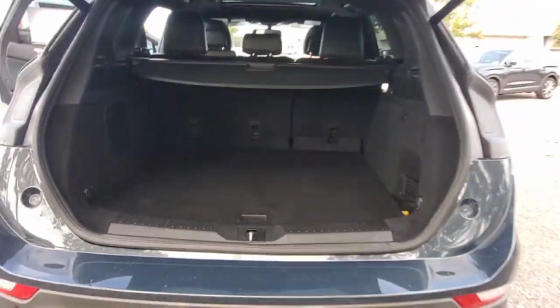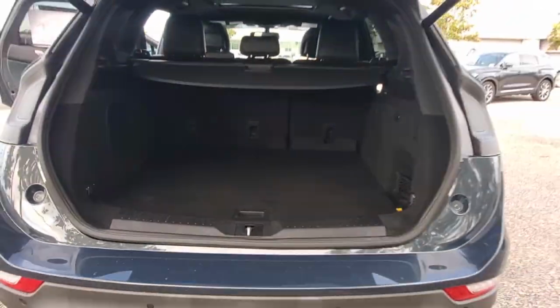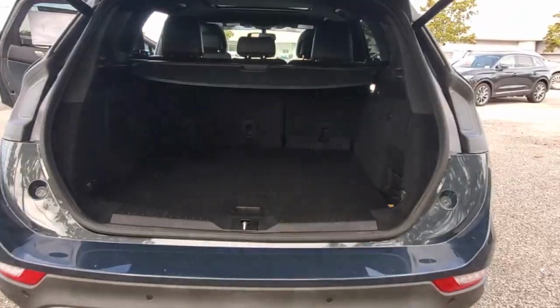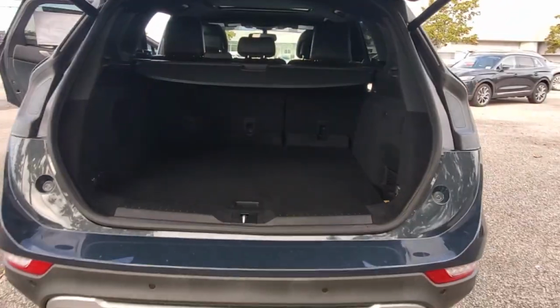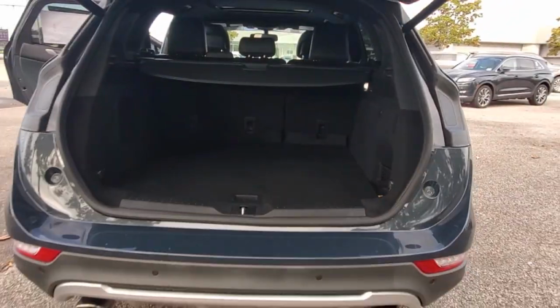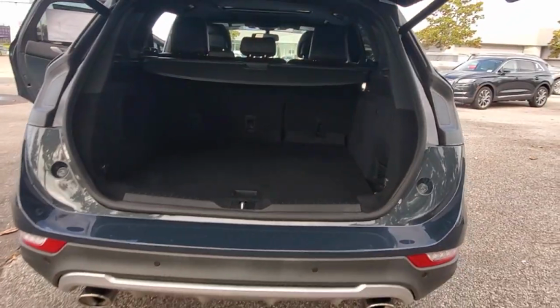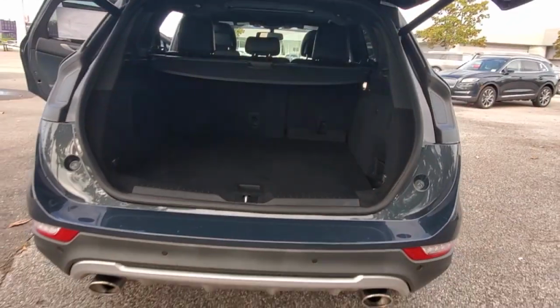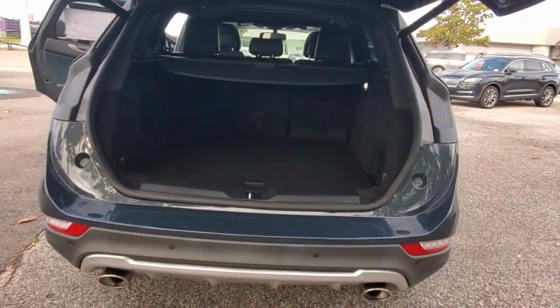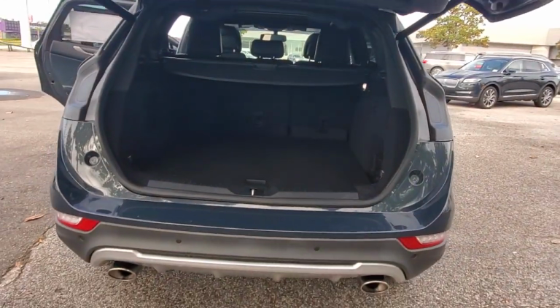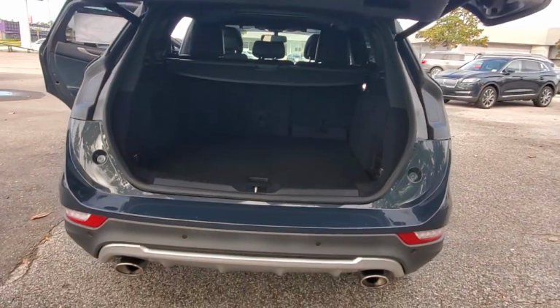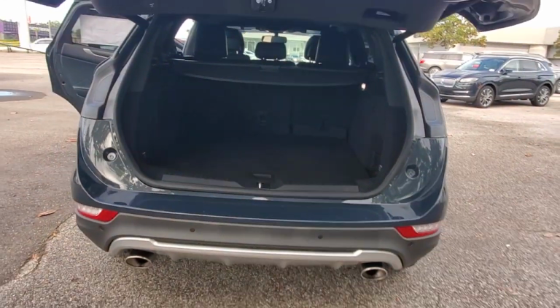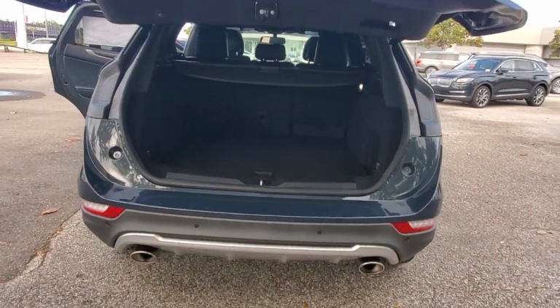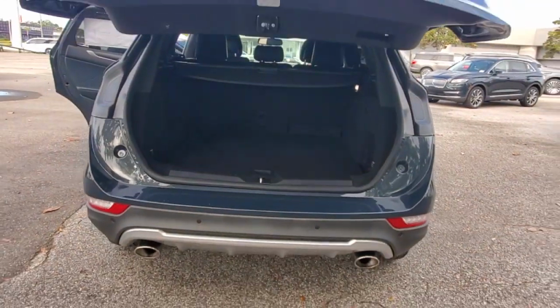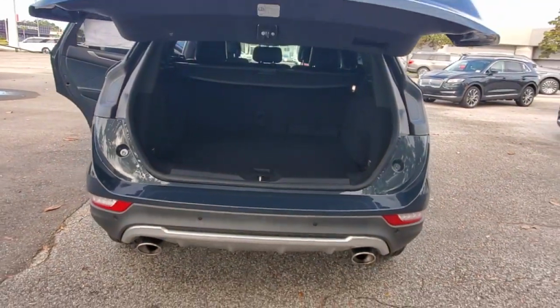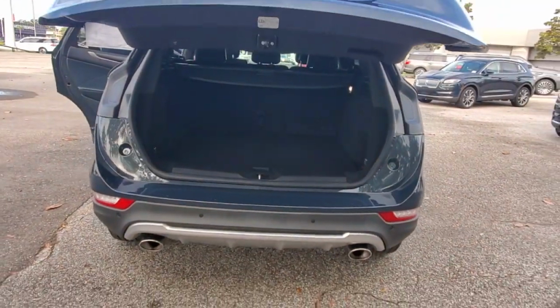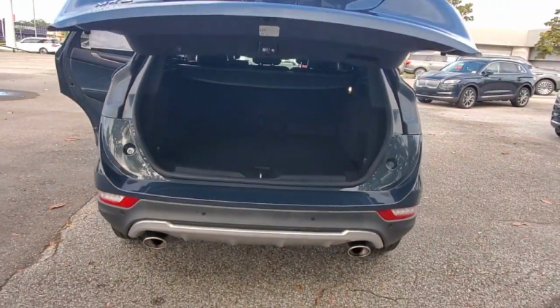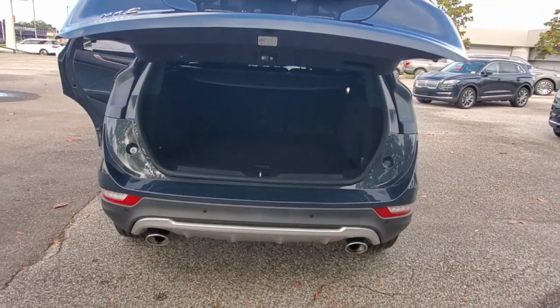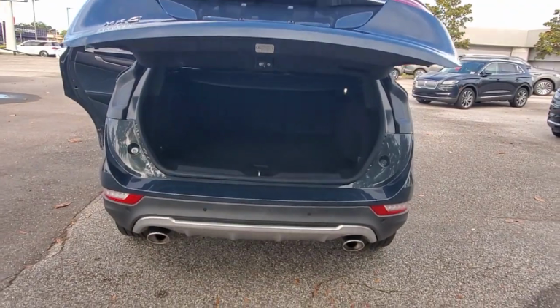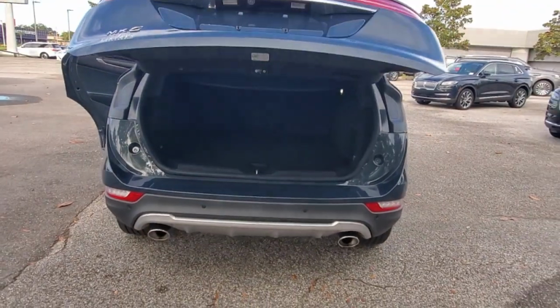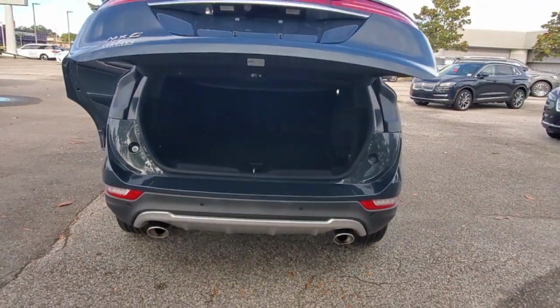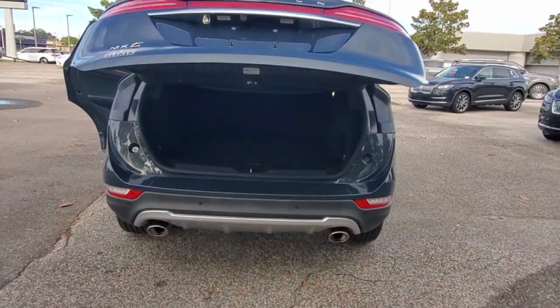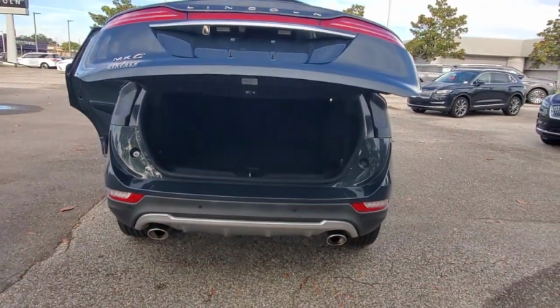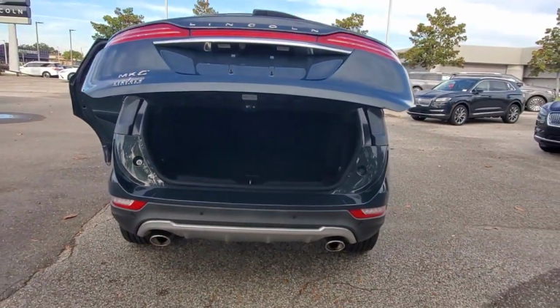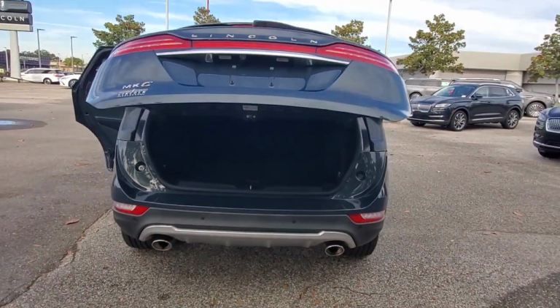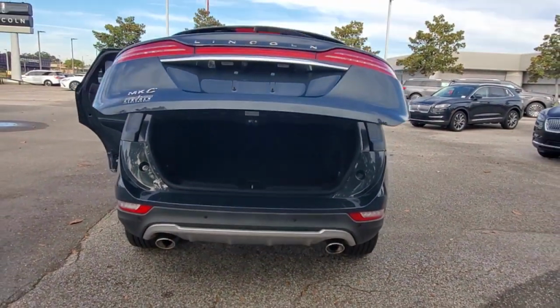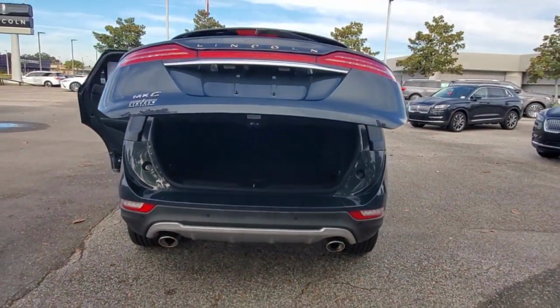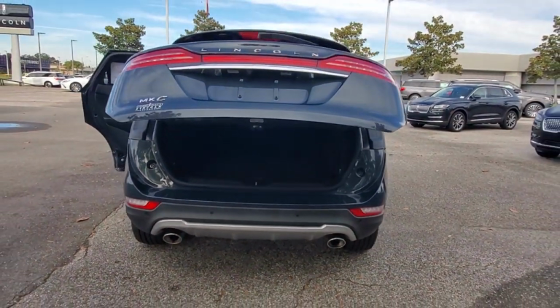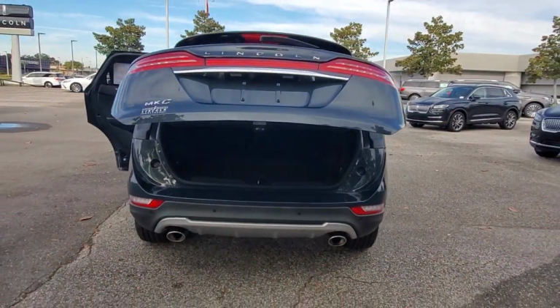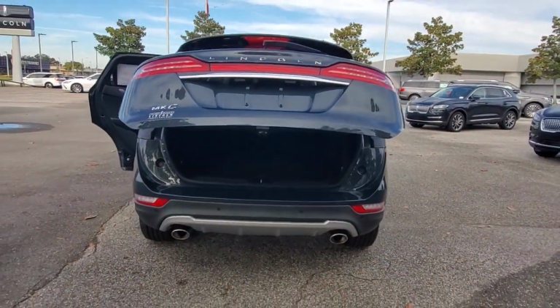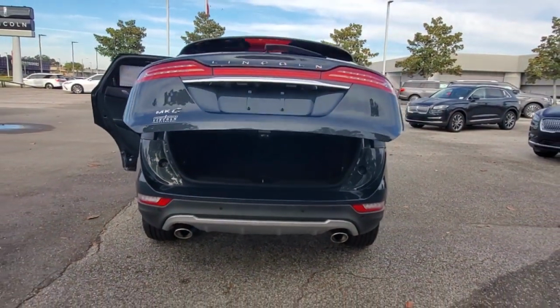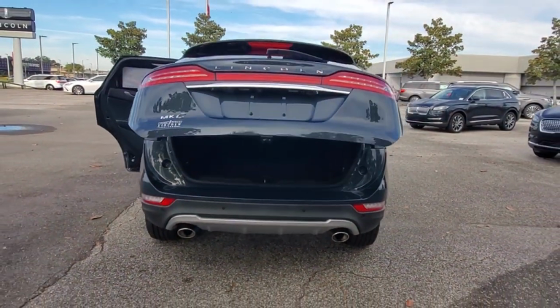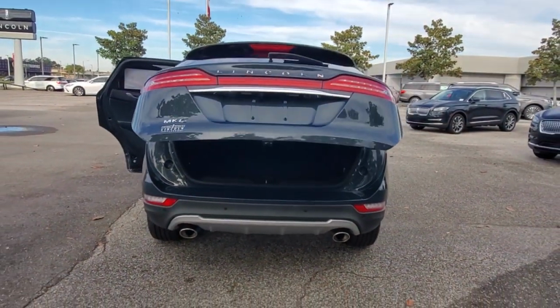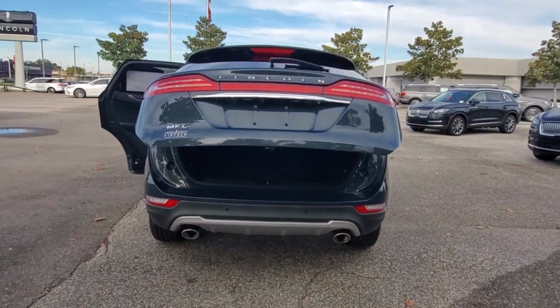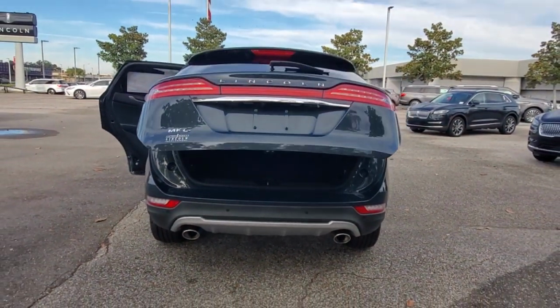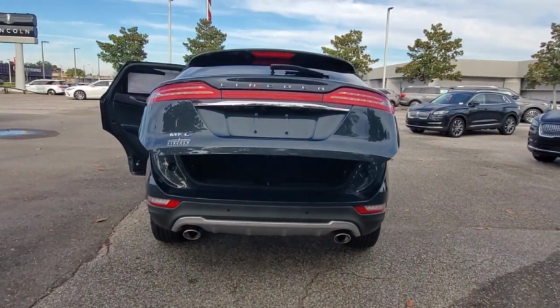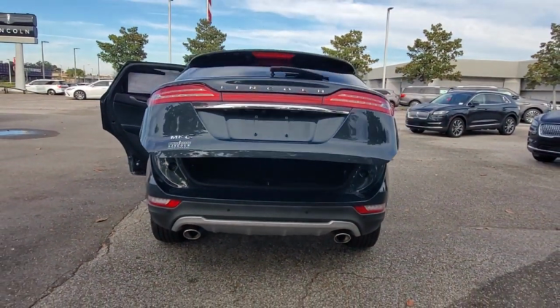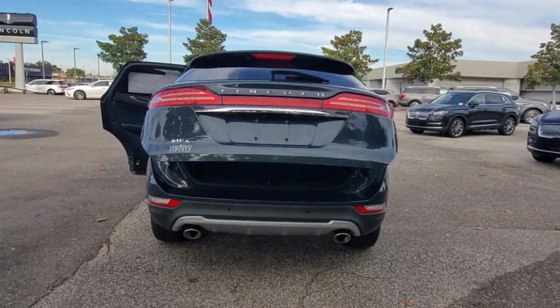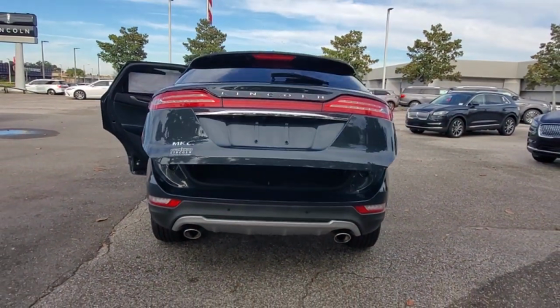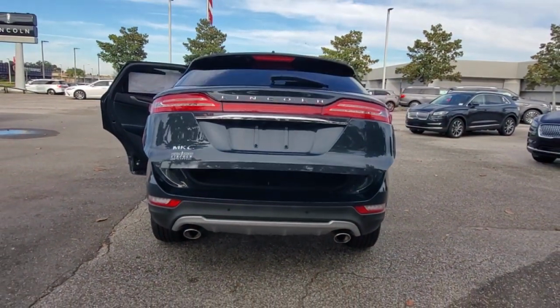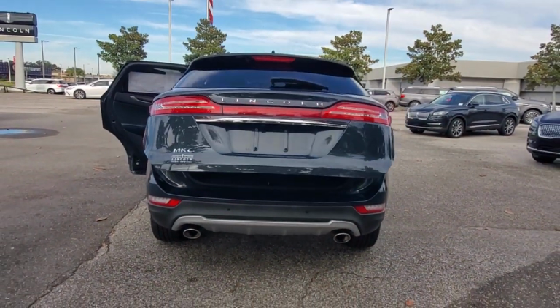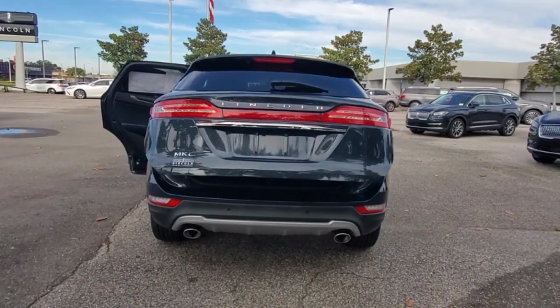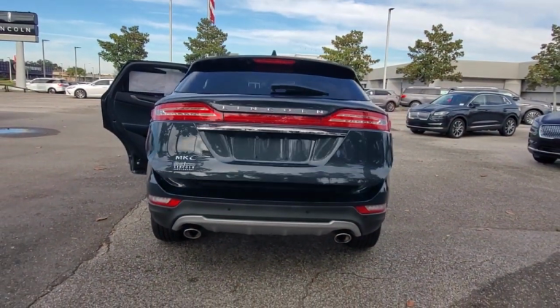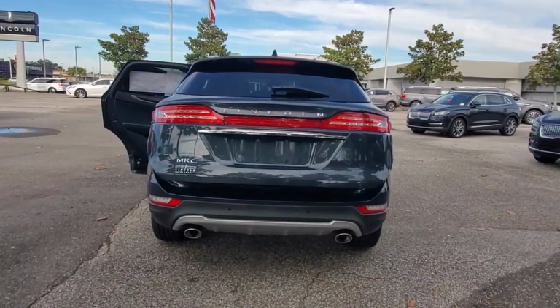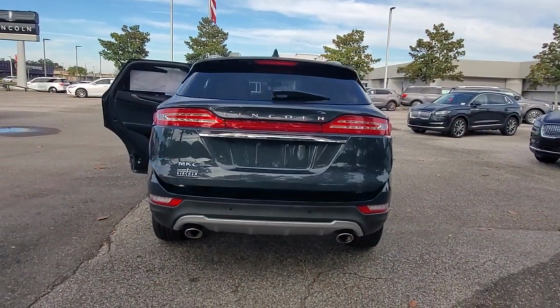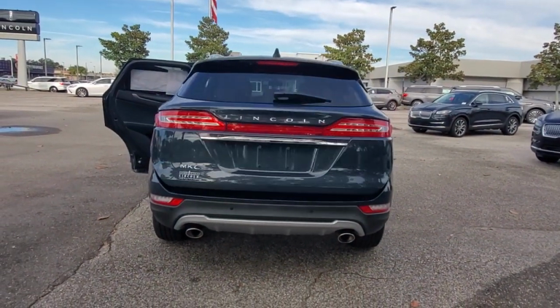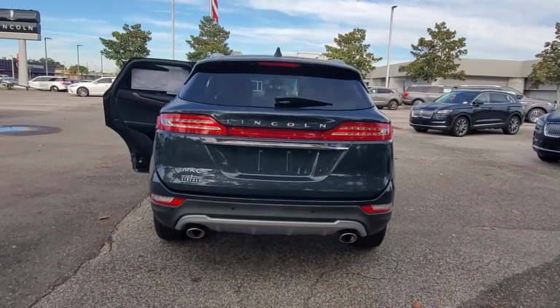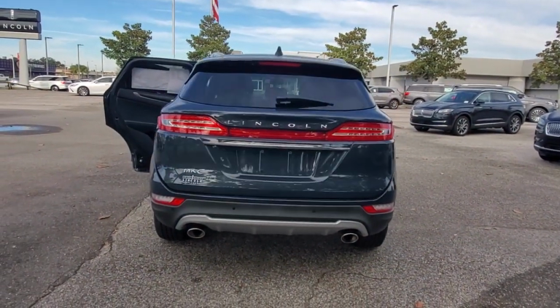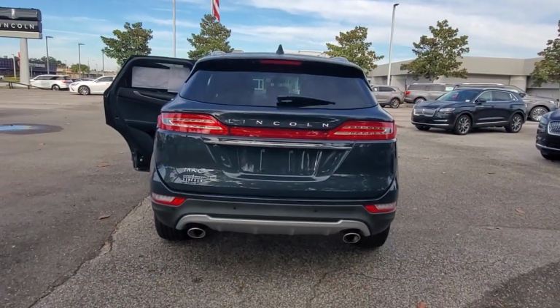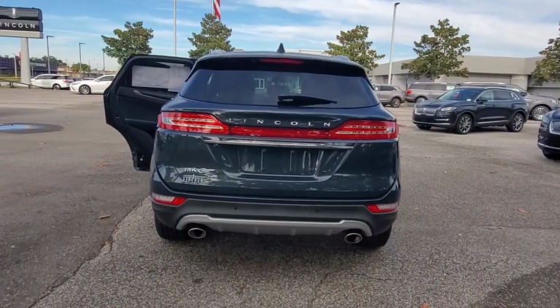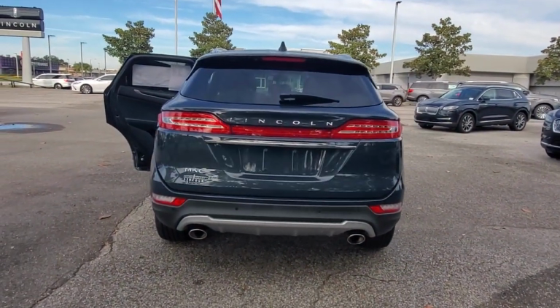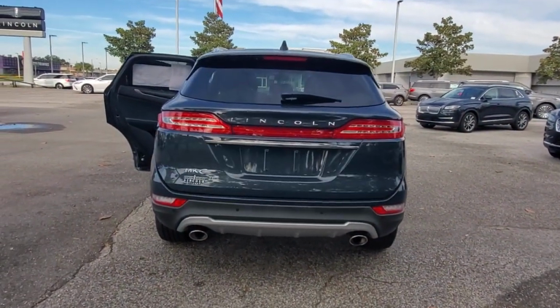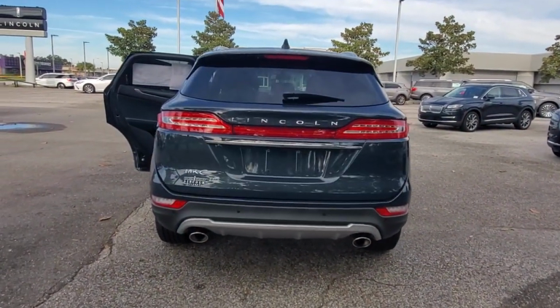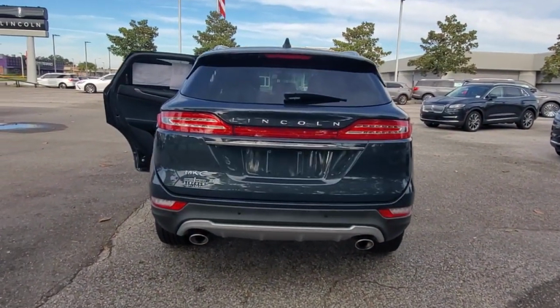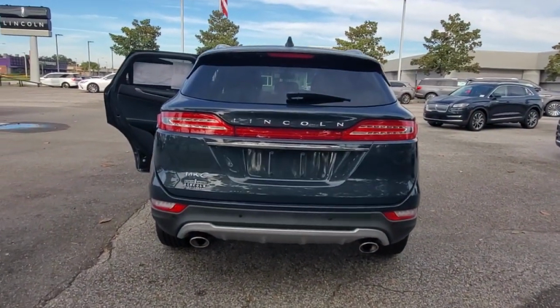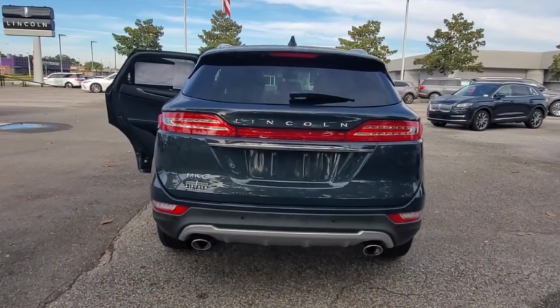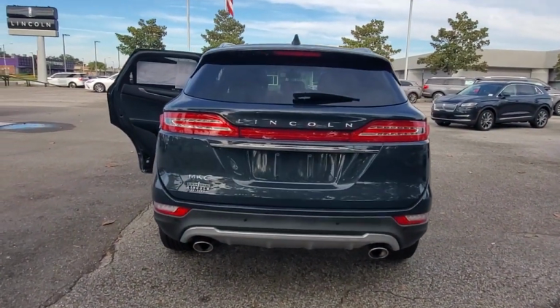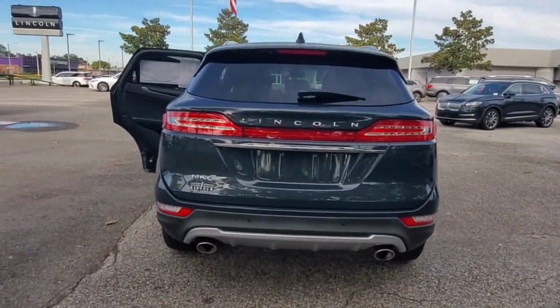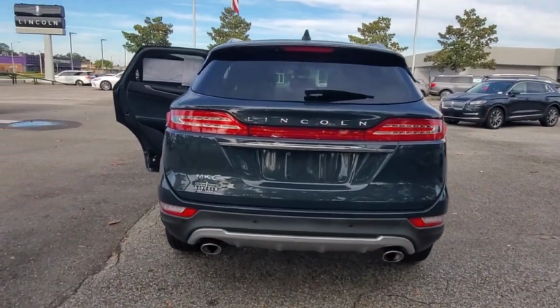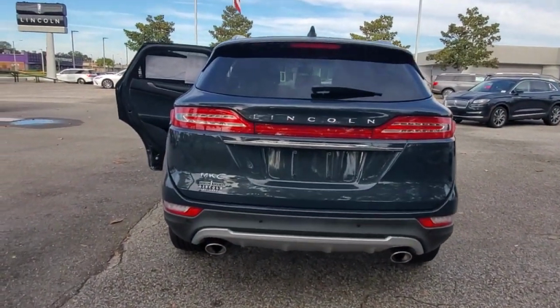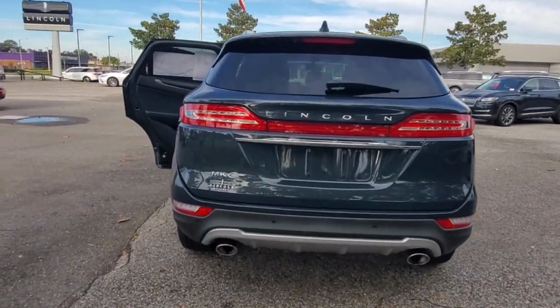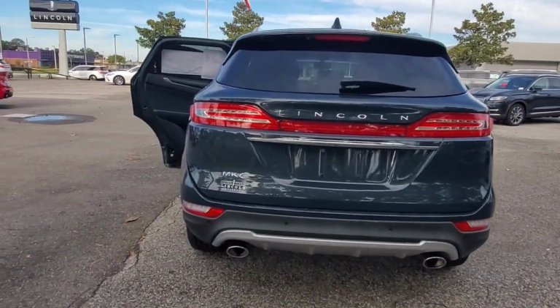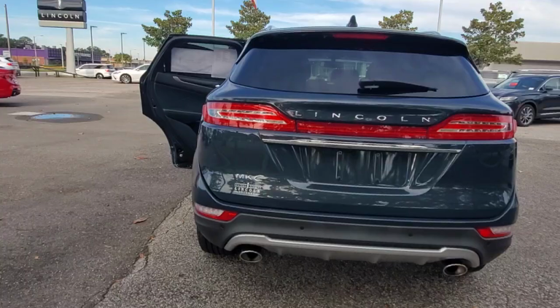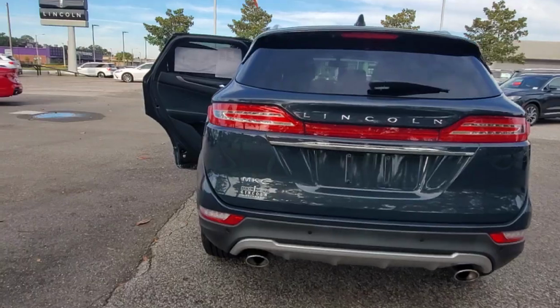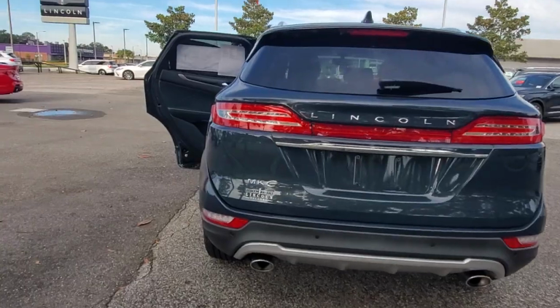The MKC leverages technology to optimize connectivity for the ultimate passenger experience. Prepare to fall in love with its powerful performance and distinctive lines. These are just some of the great options this vehicle comes with.